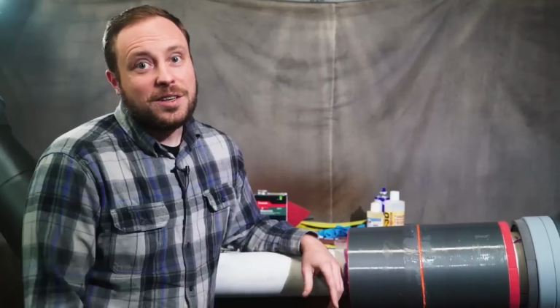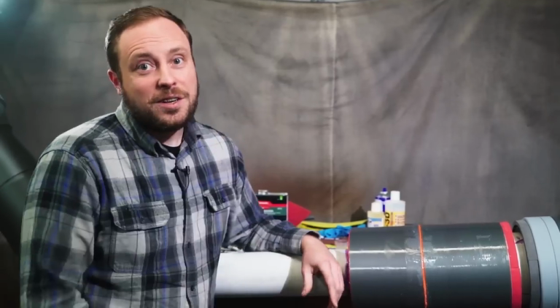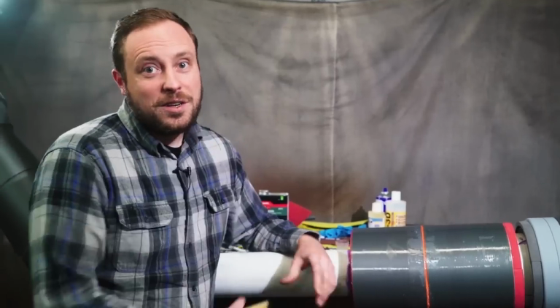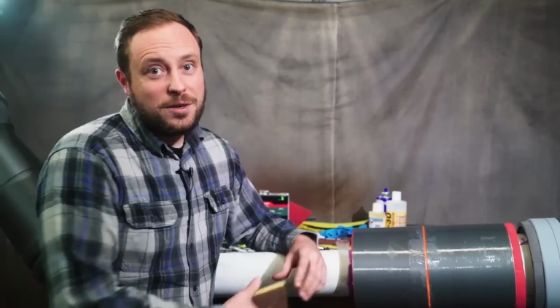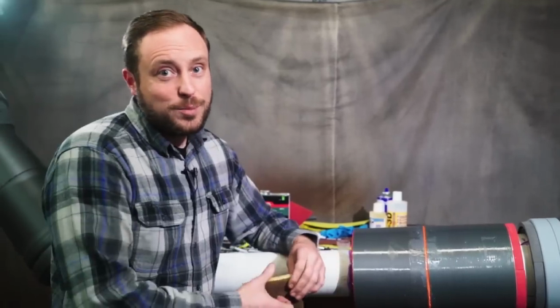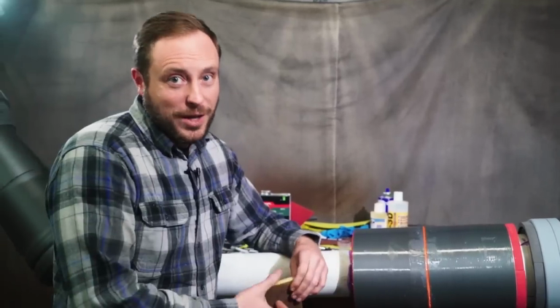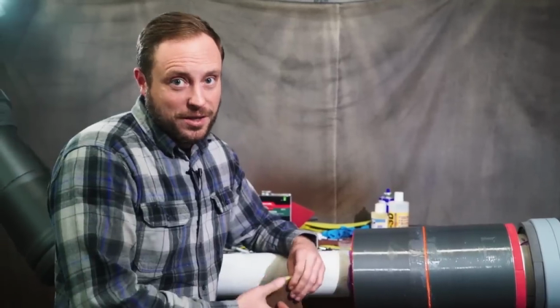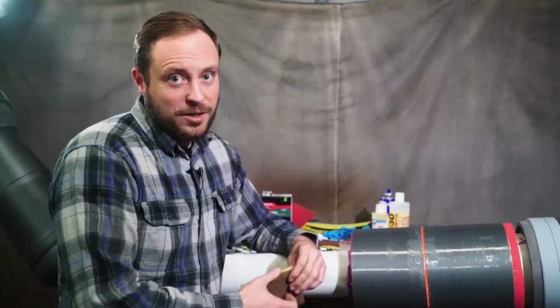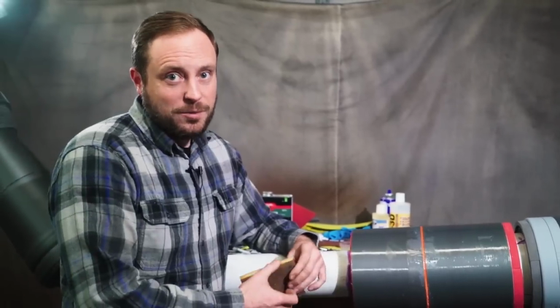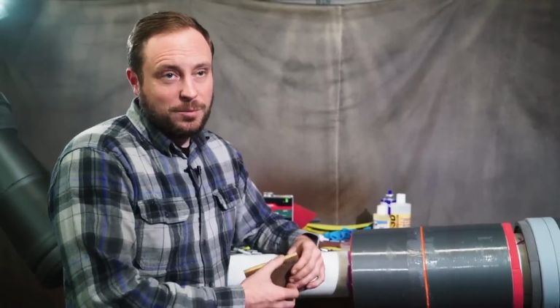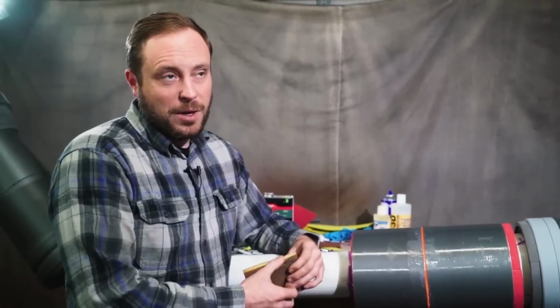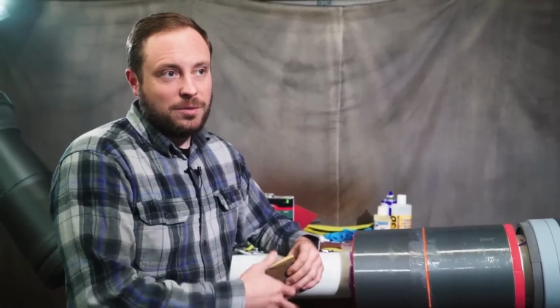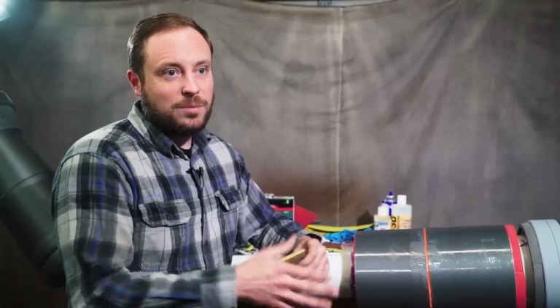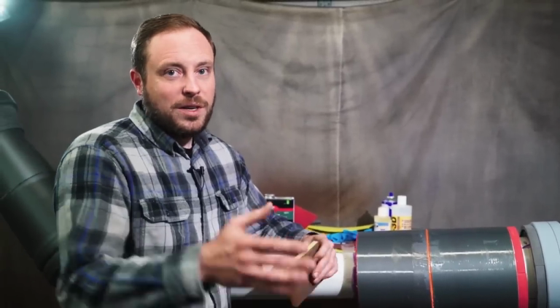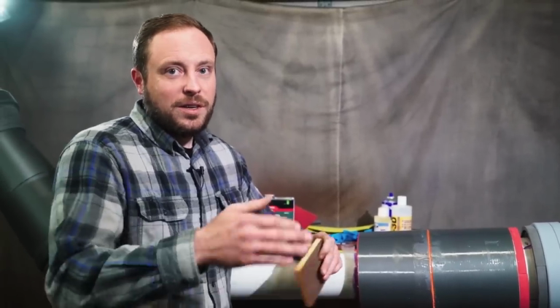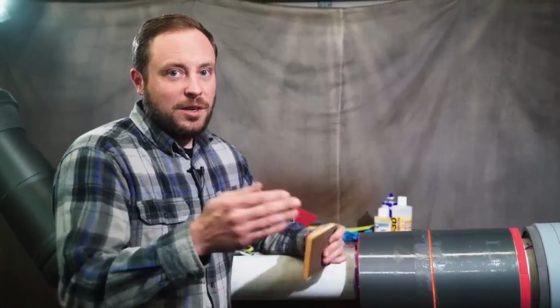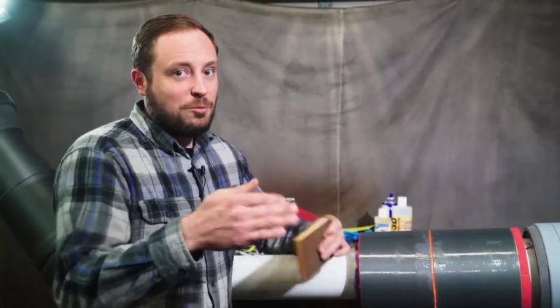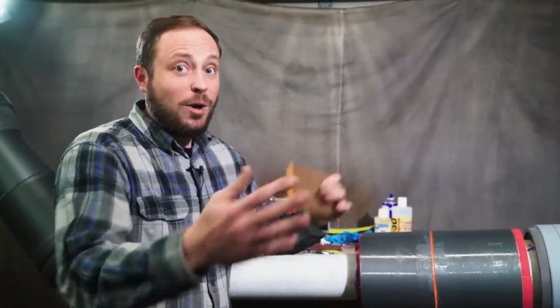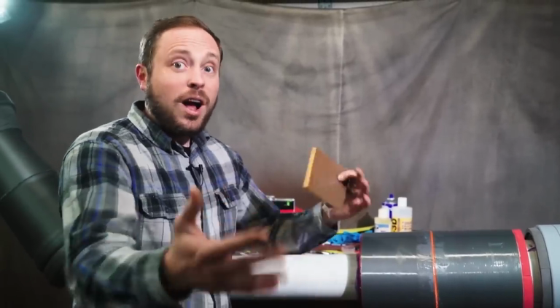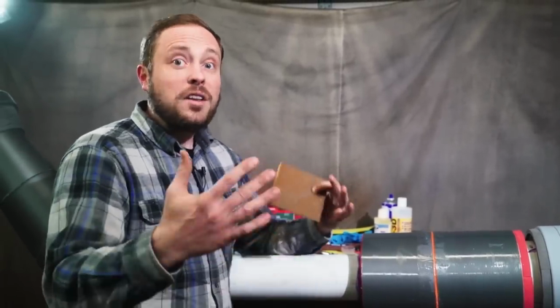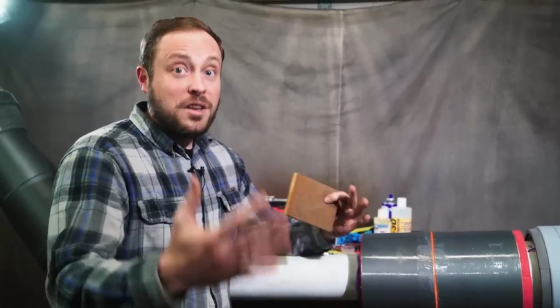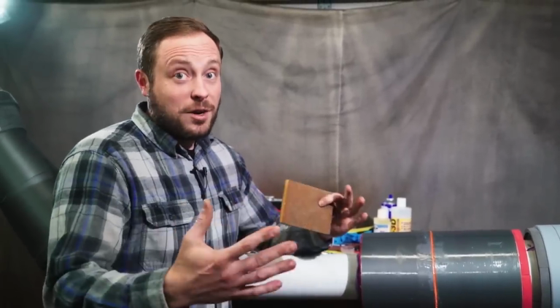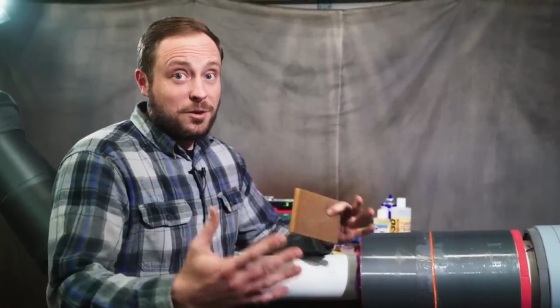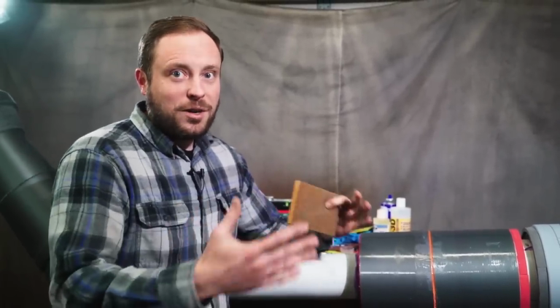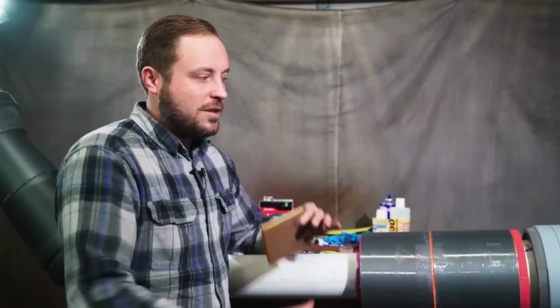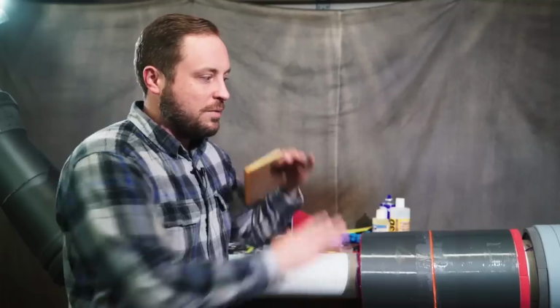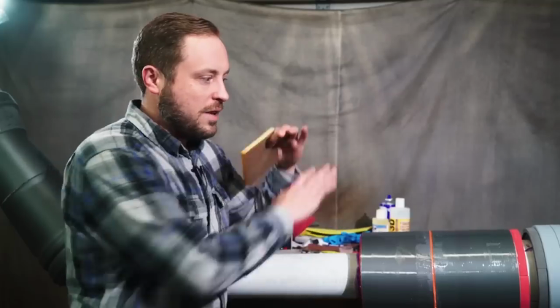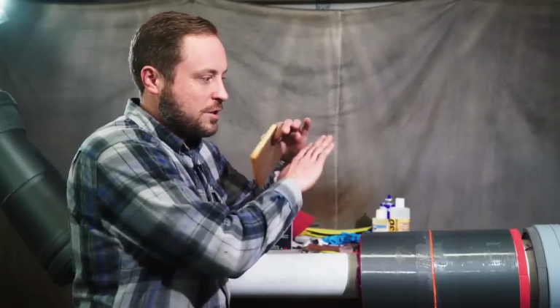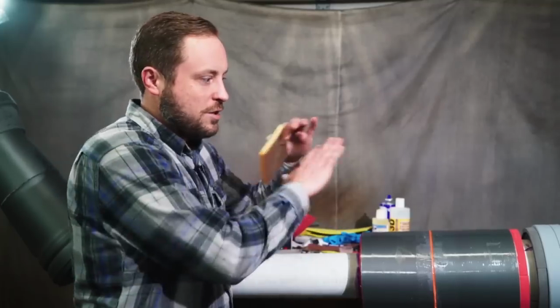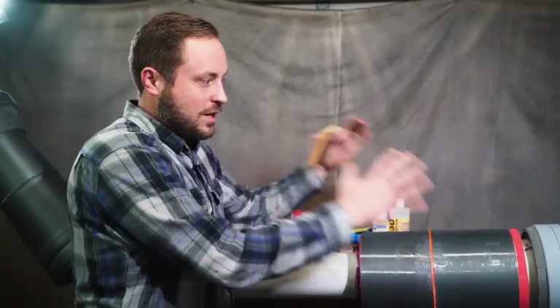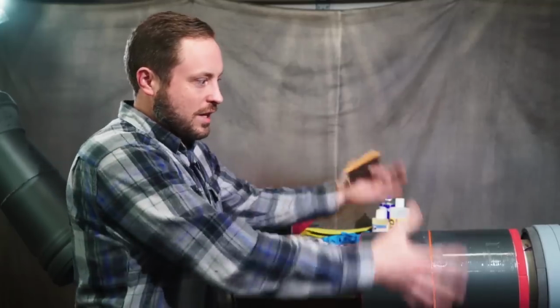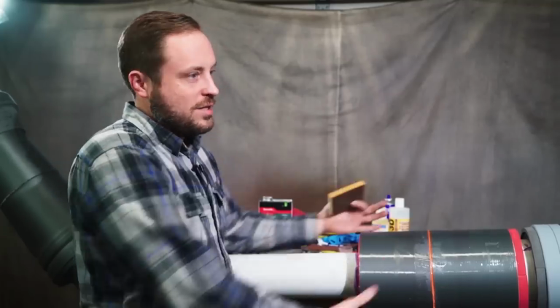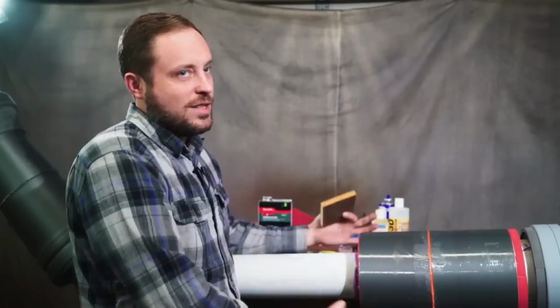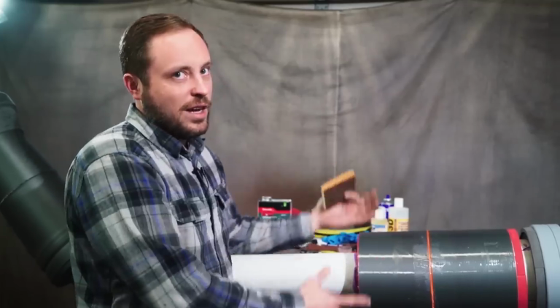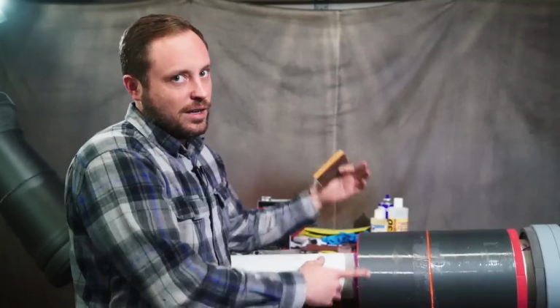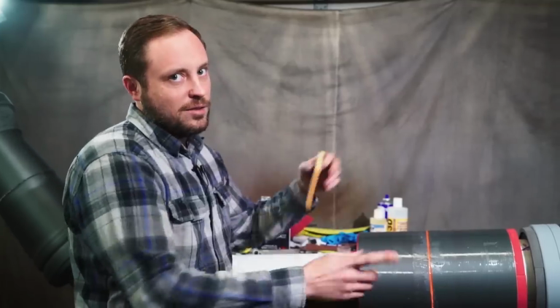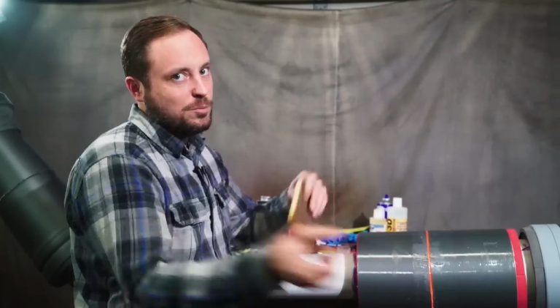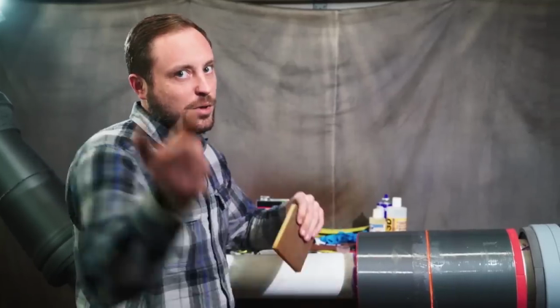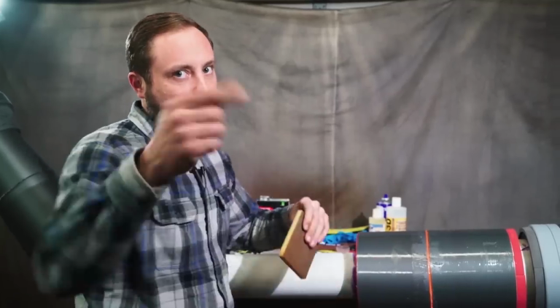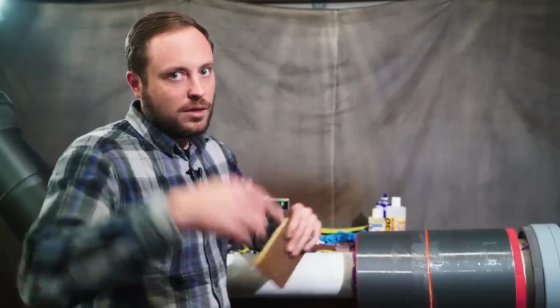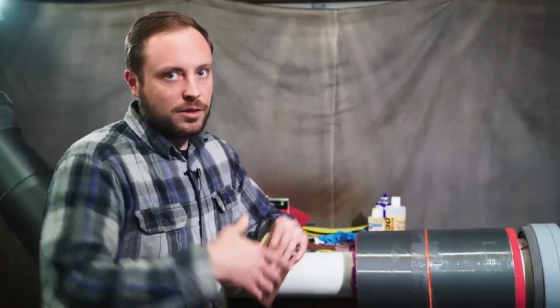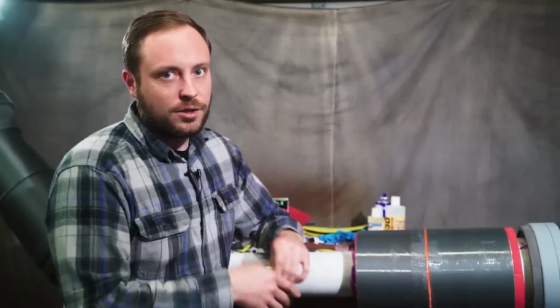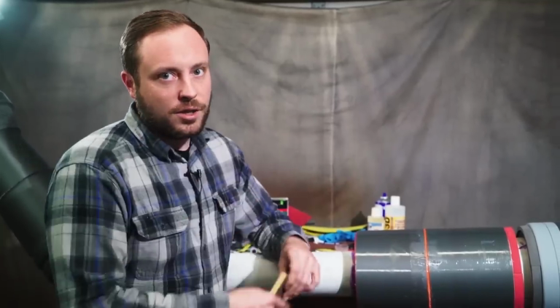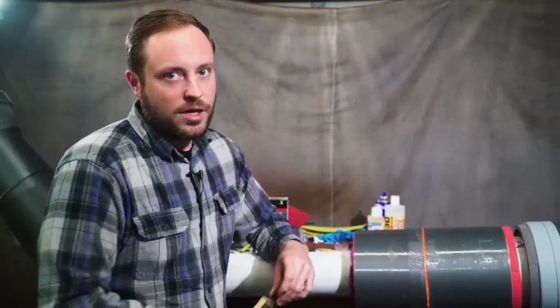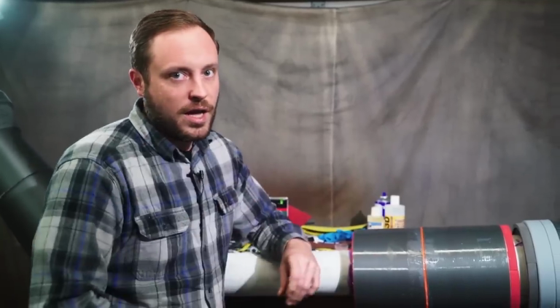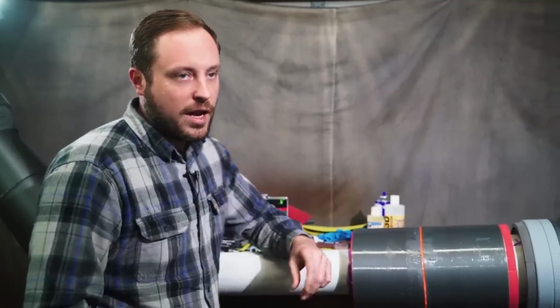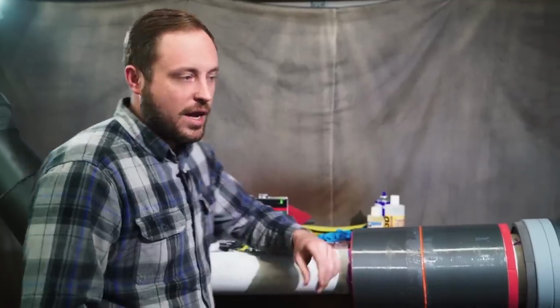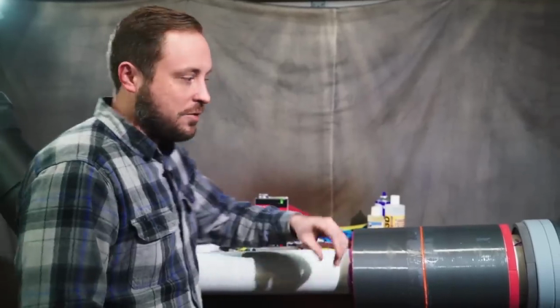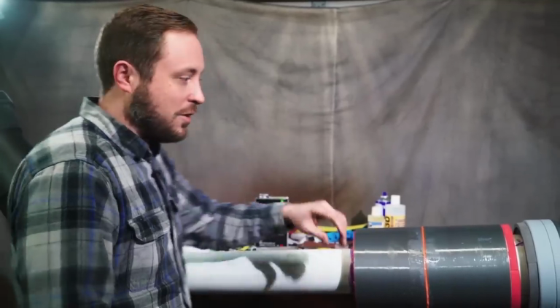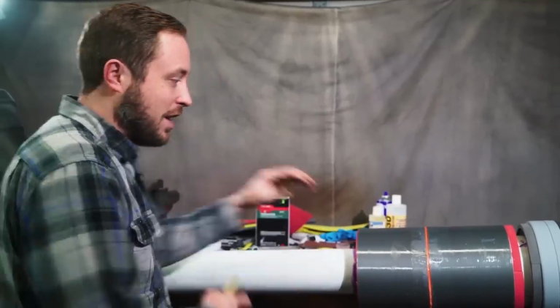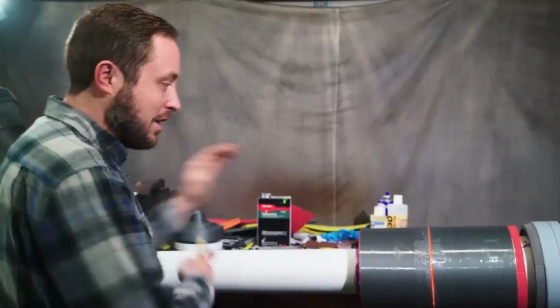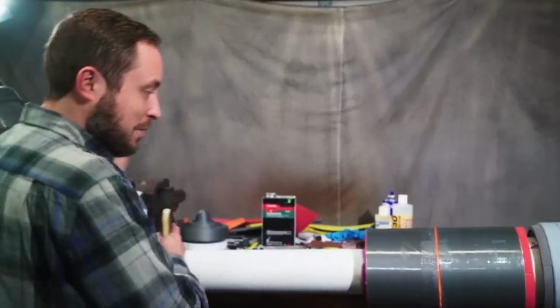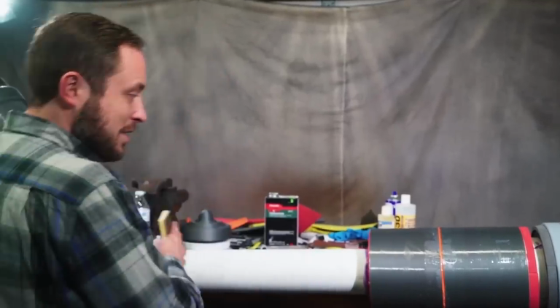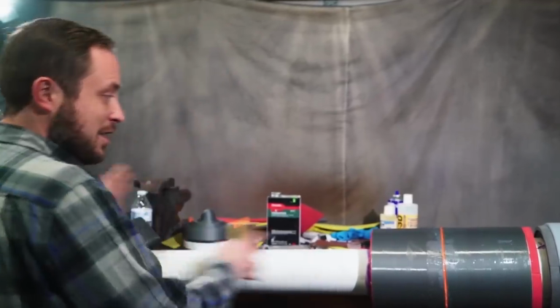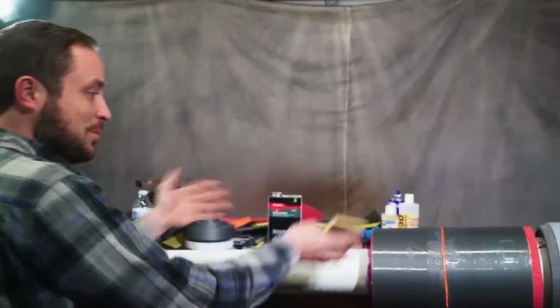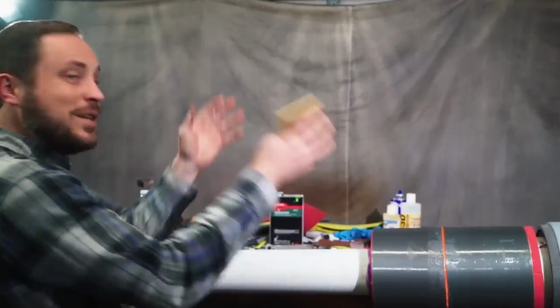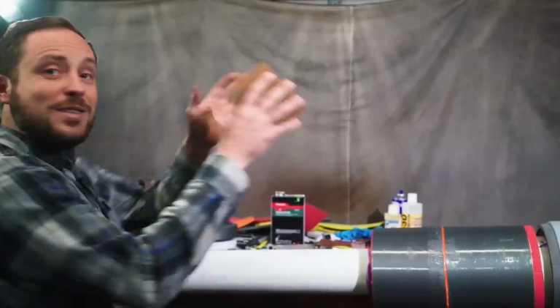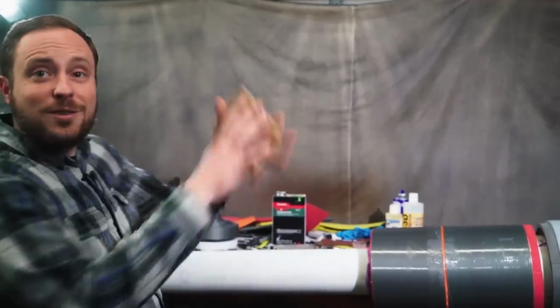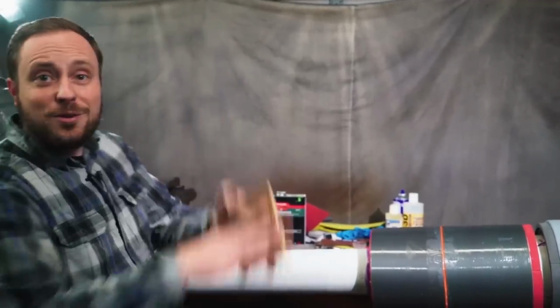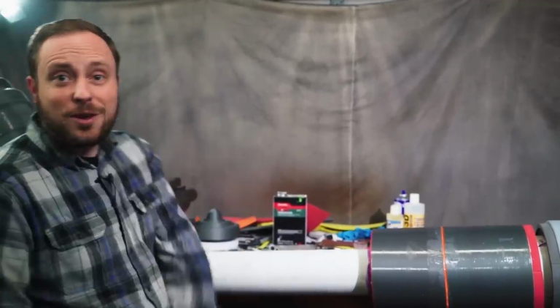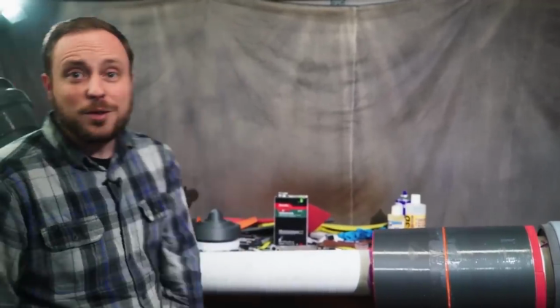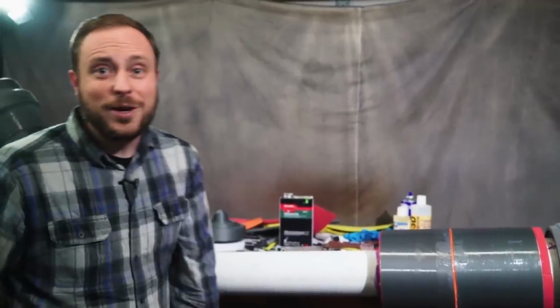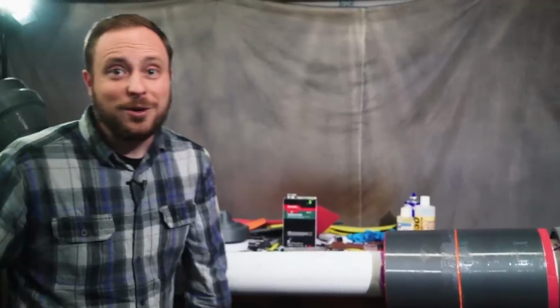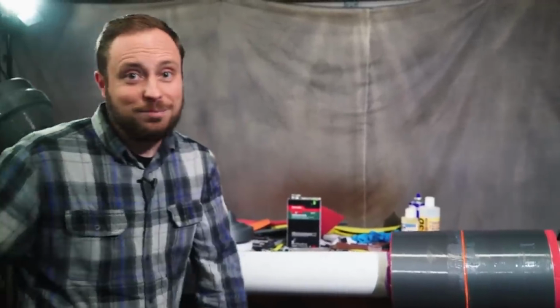So I'm going to use Rondo to finish this thing, but I'll show you that after I get the rest of these pieces glued on the barrel.